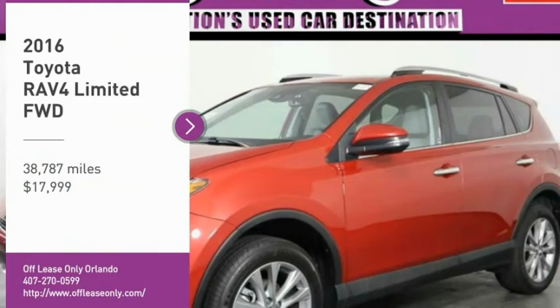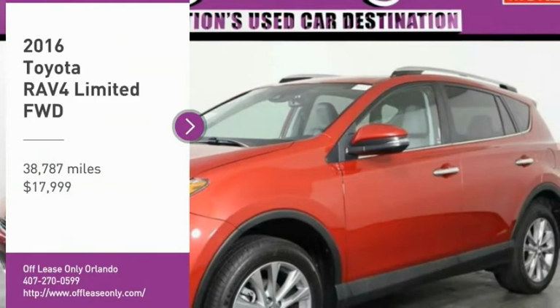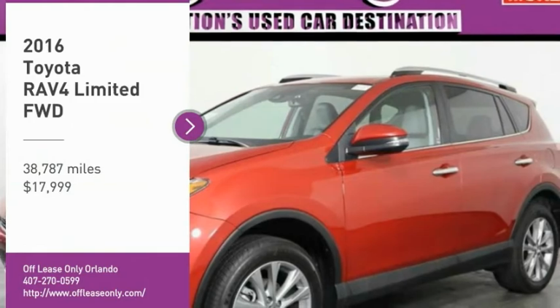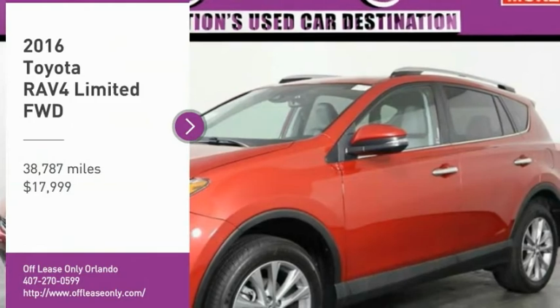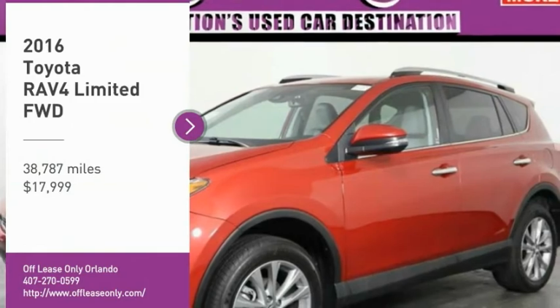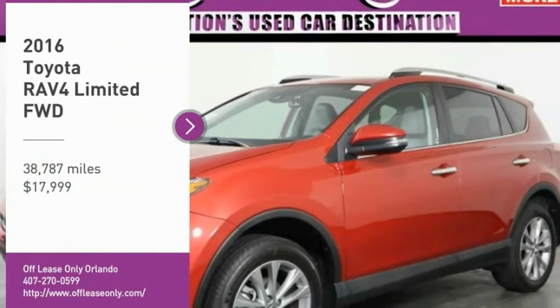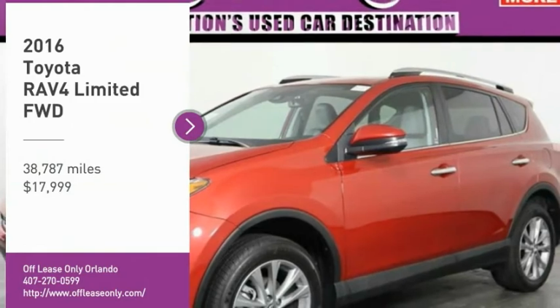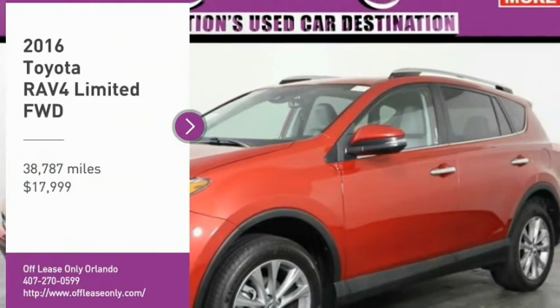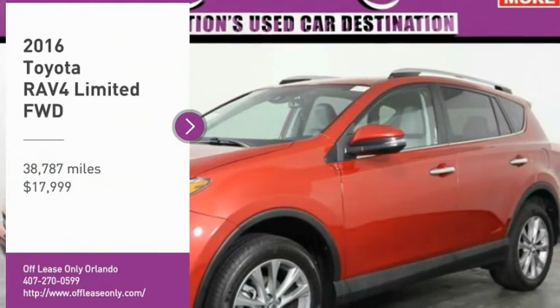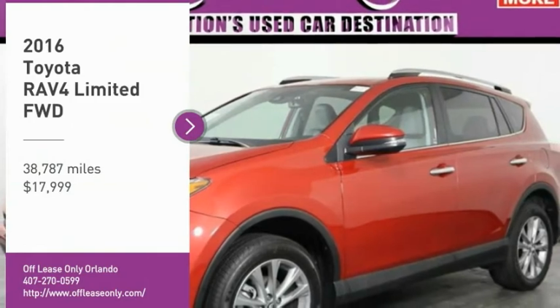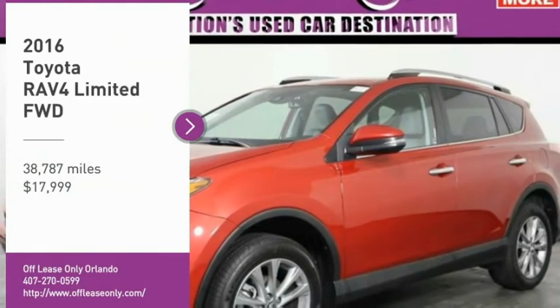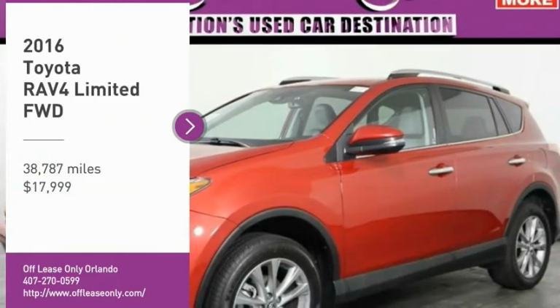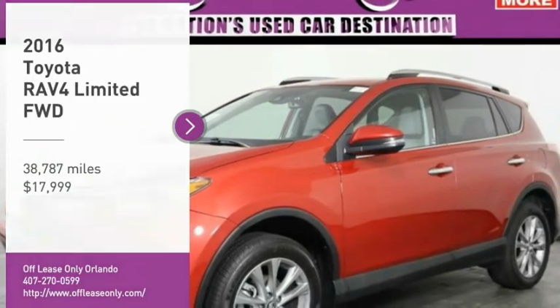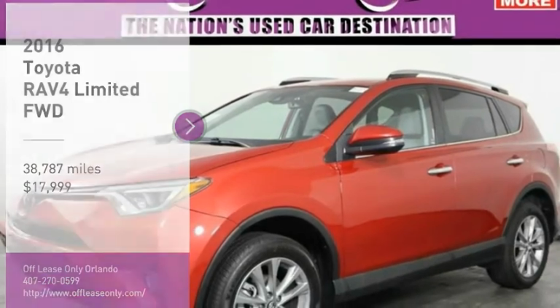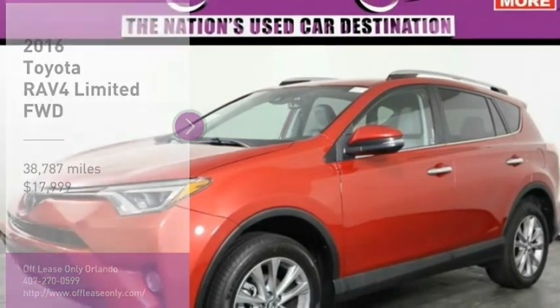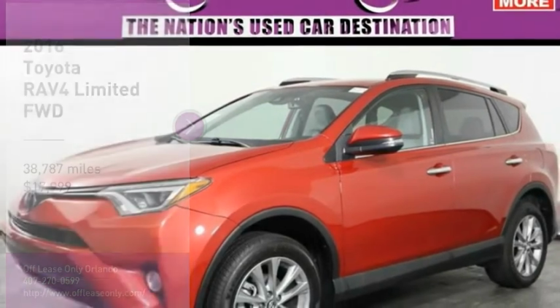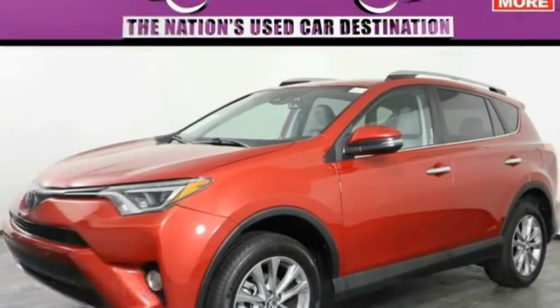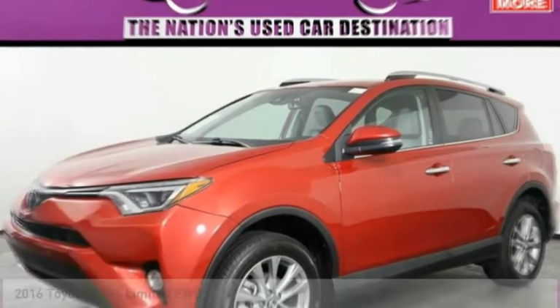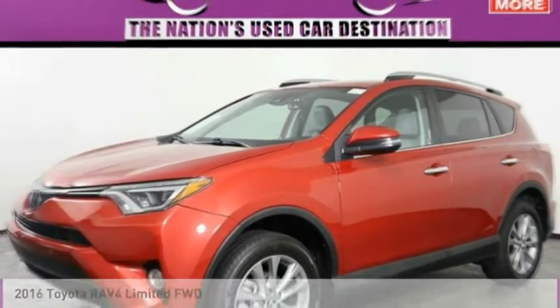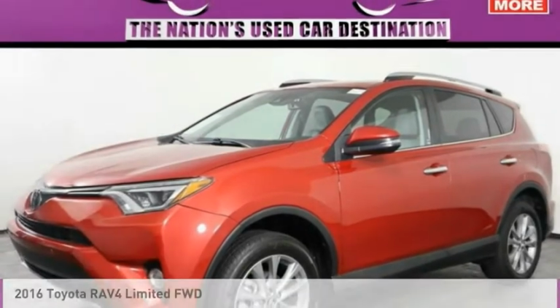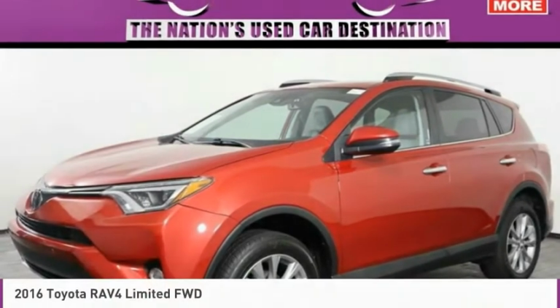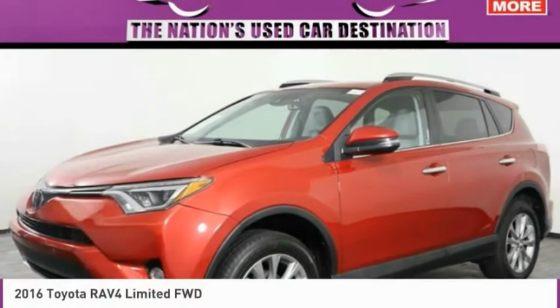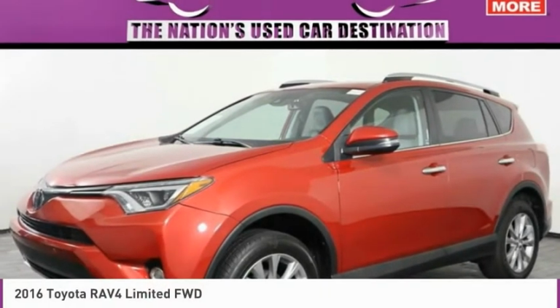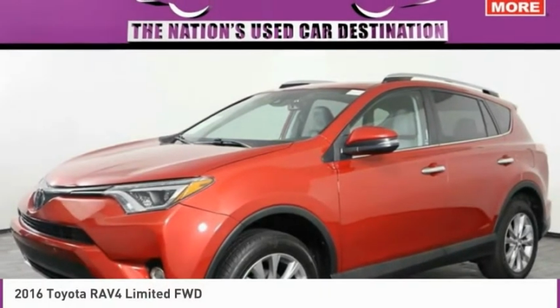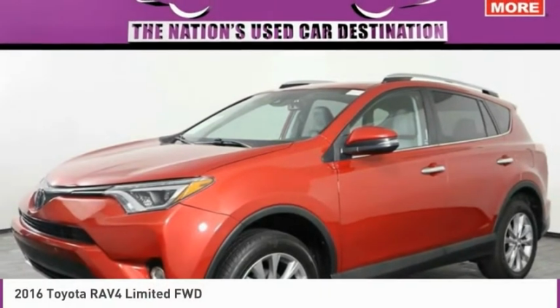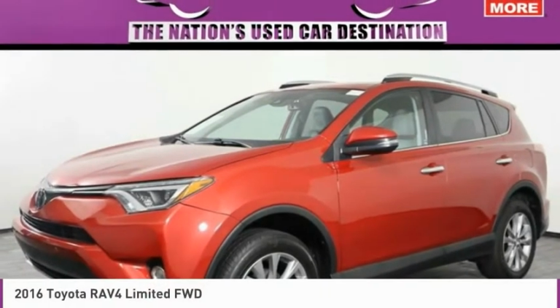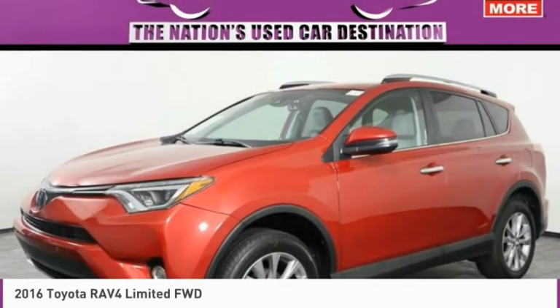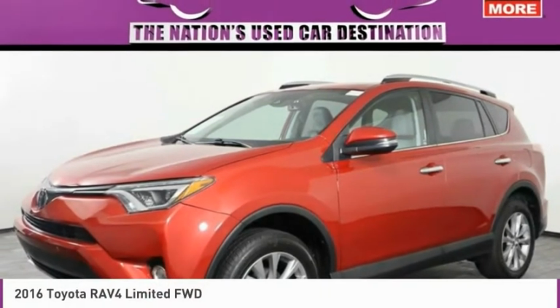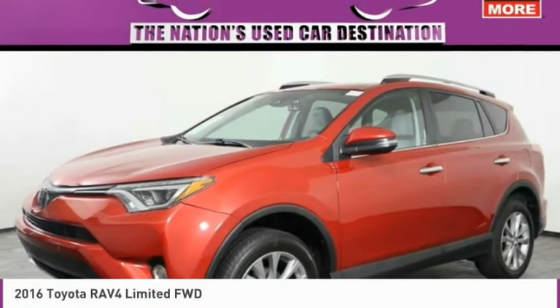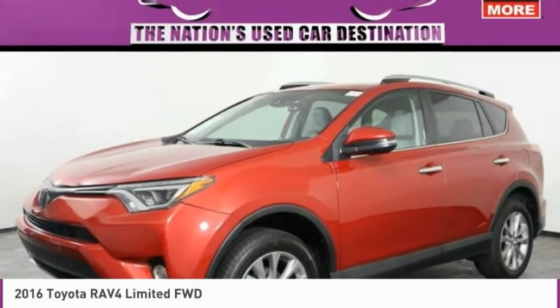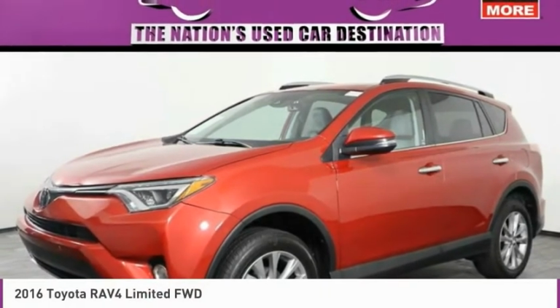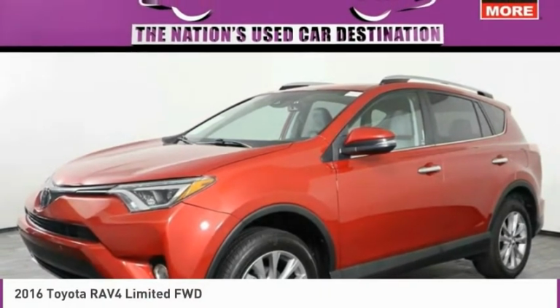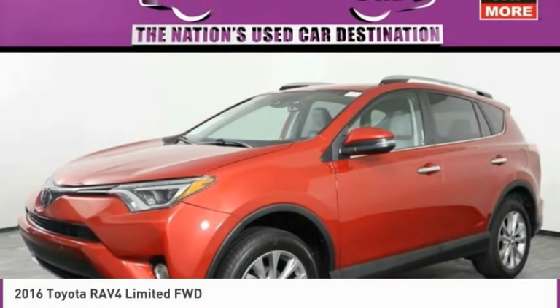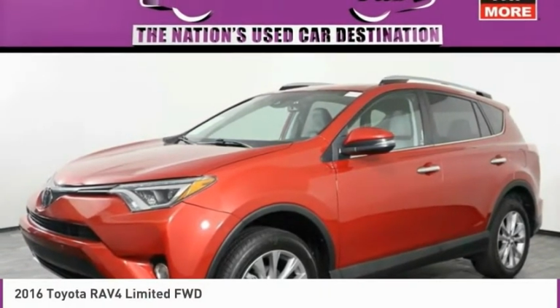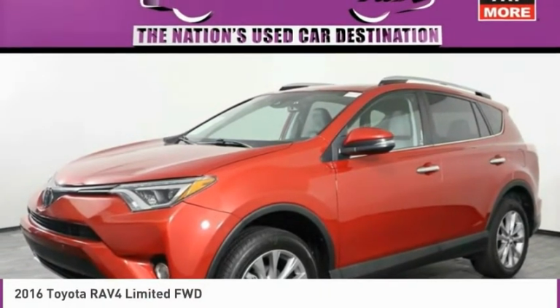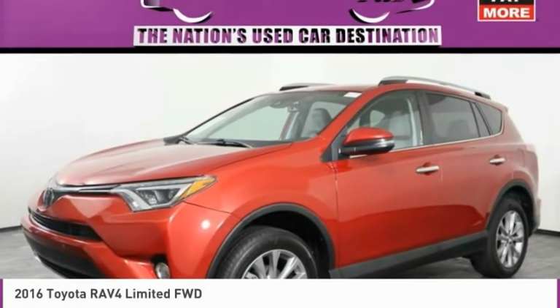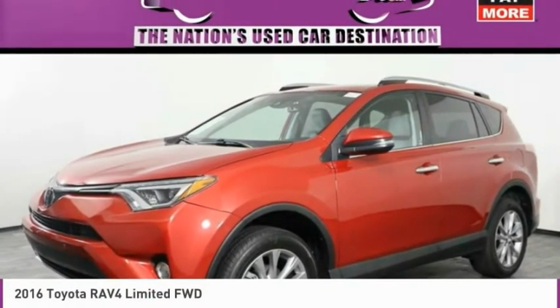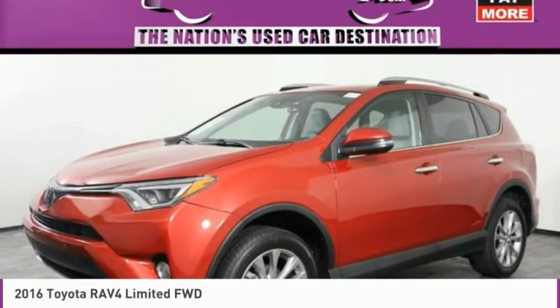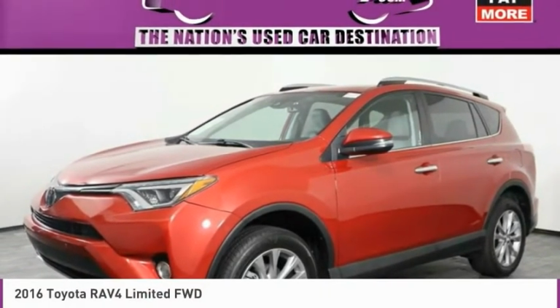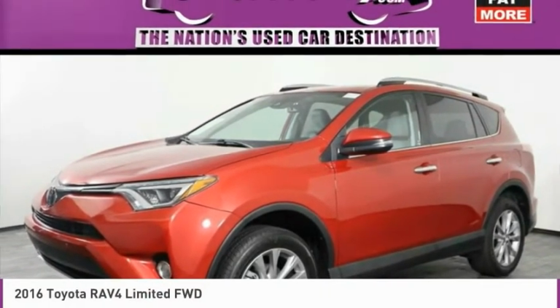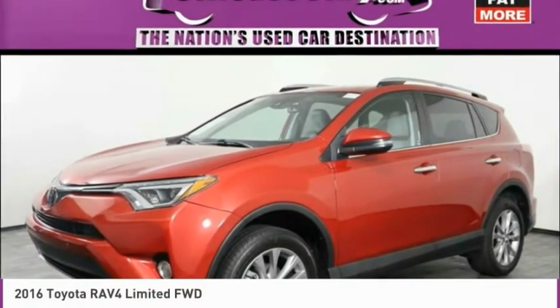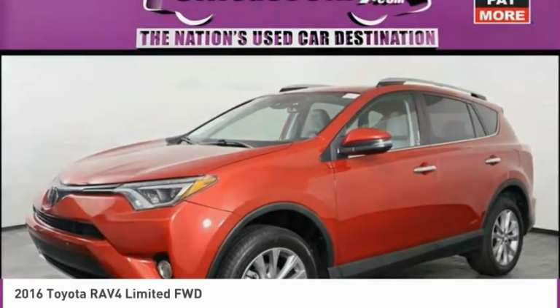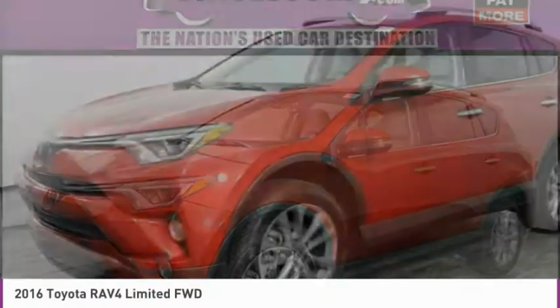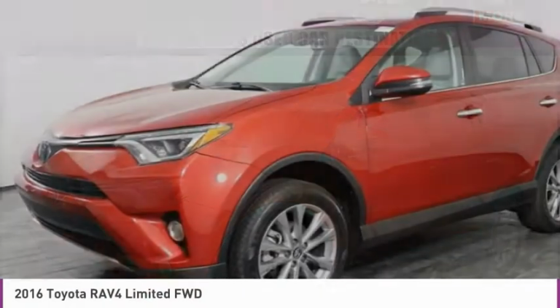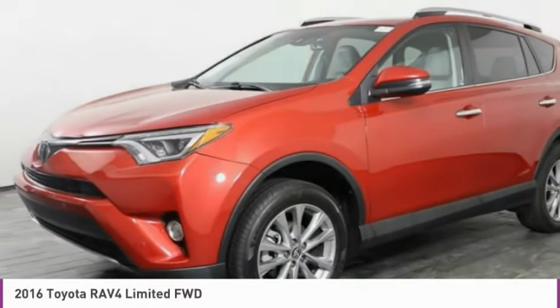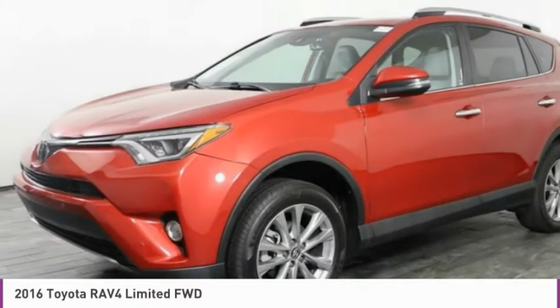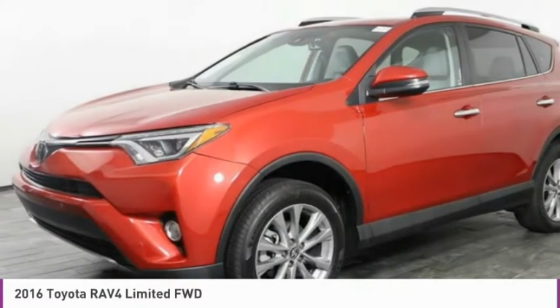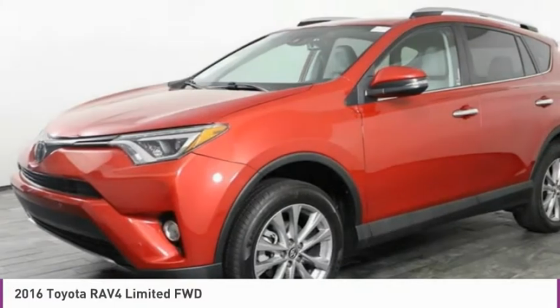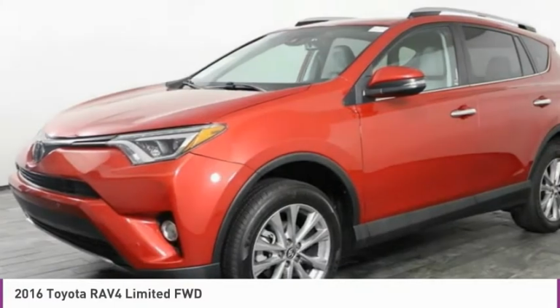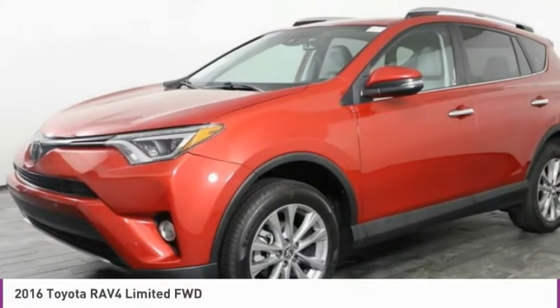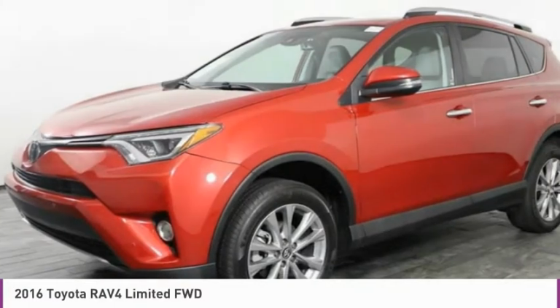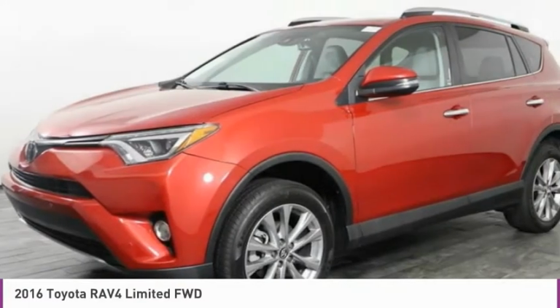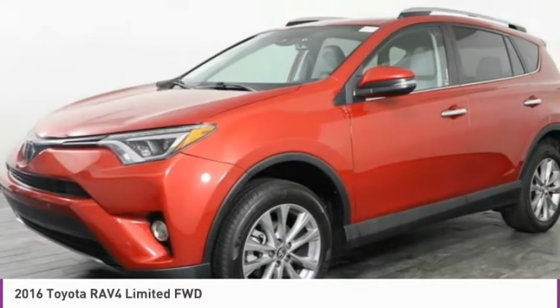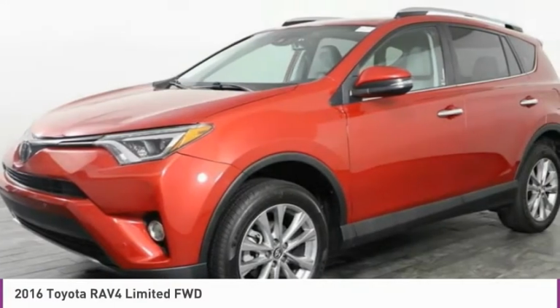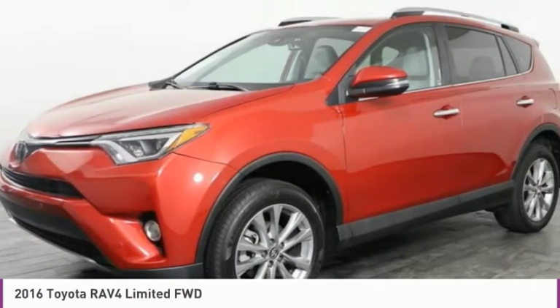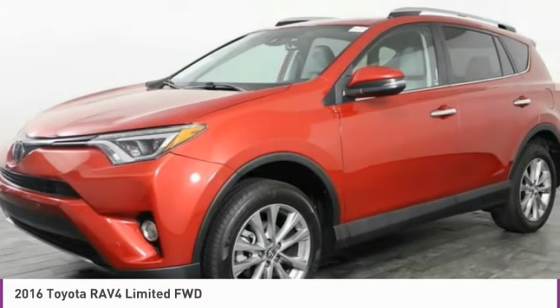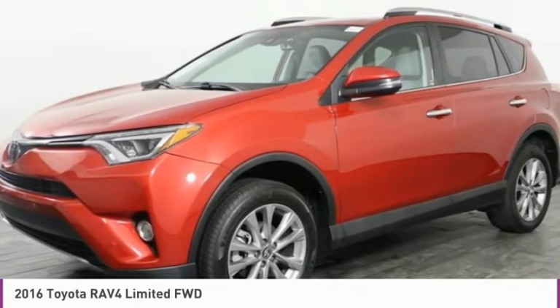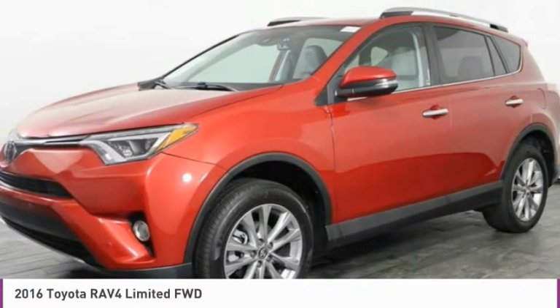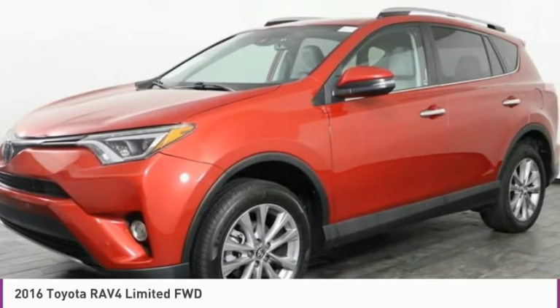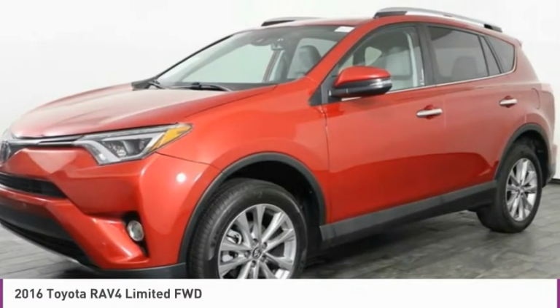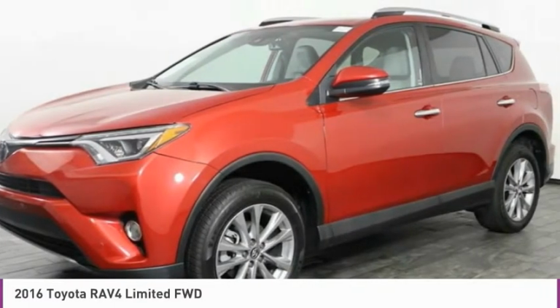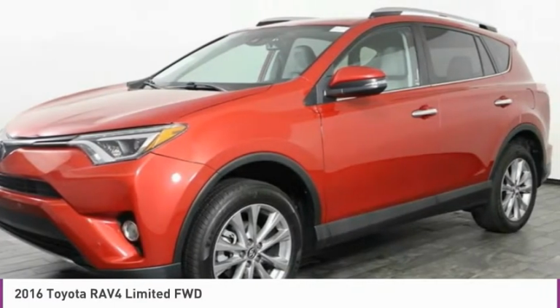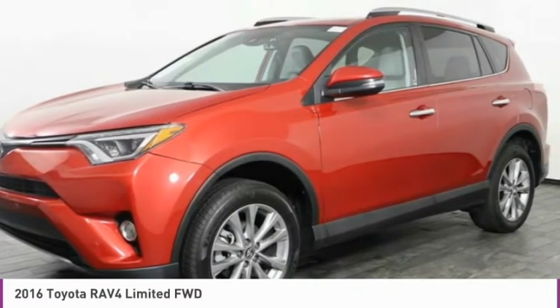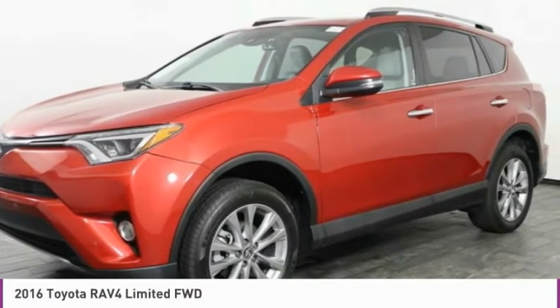You'll love the 2016 RAV4. The RAV4 is one of the most fuel-efficient SUVs in its class.